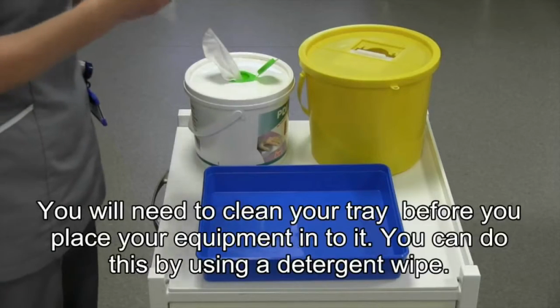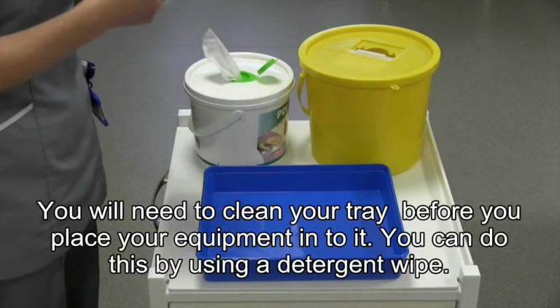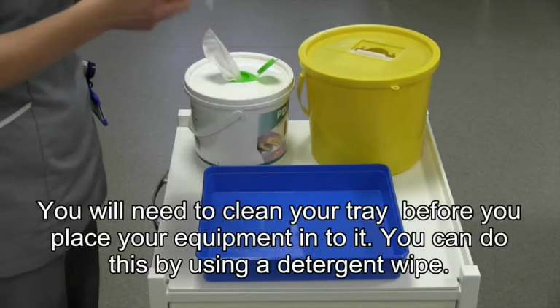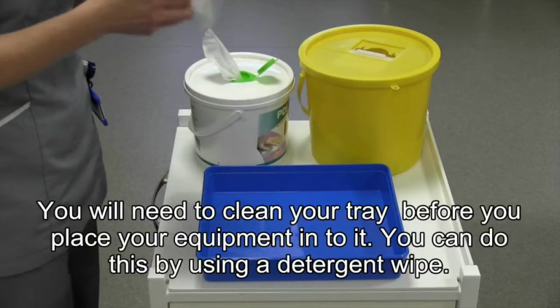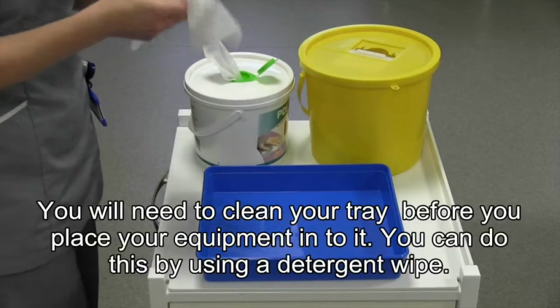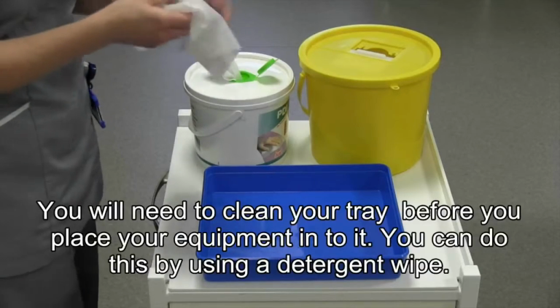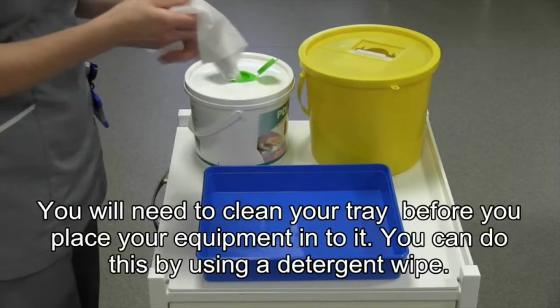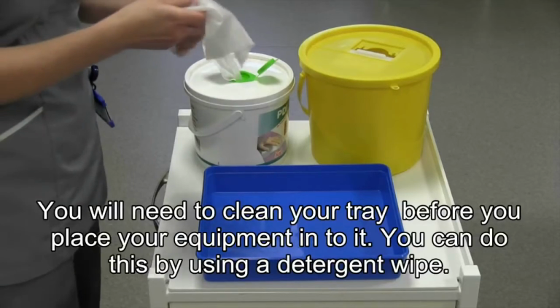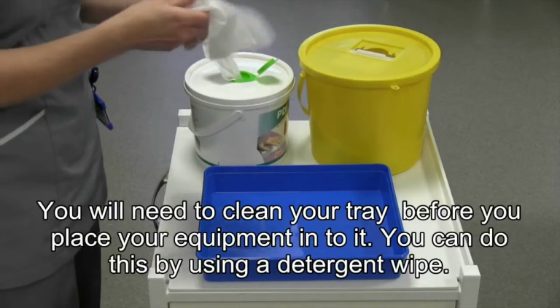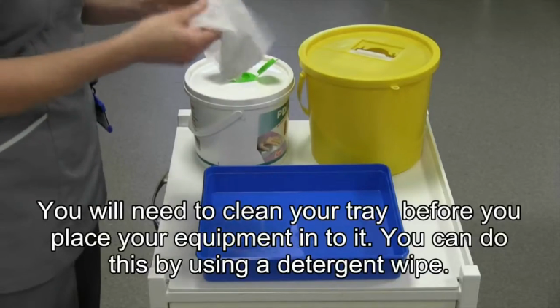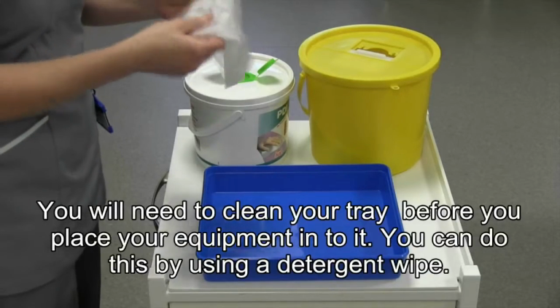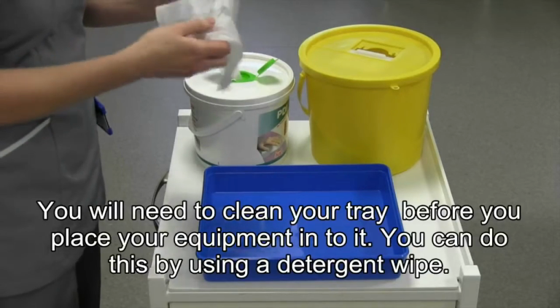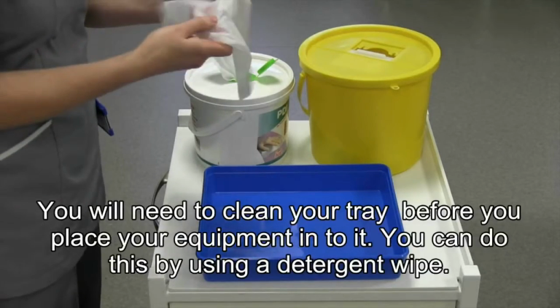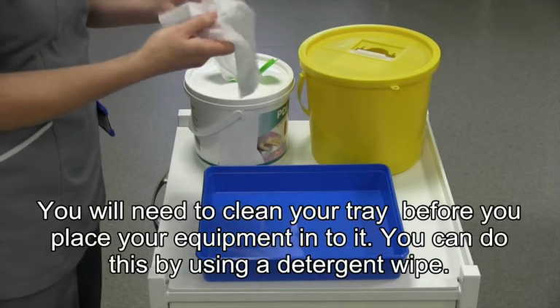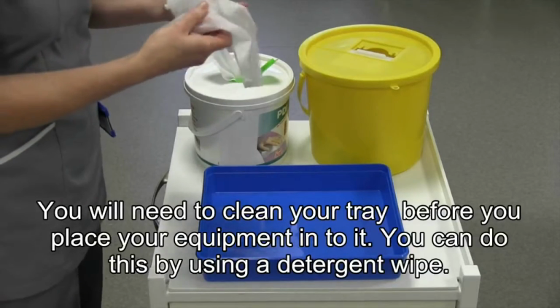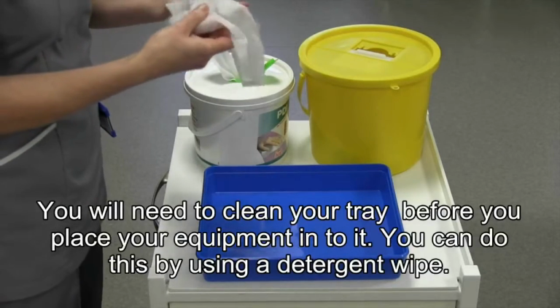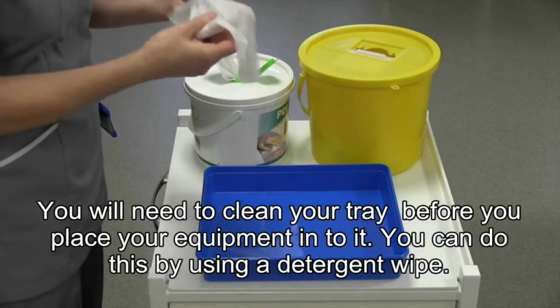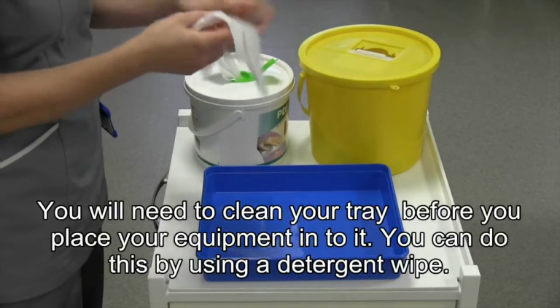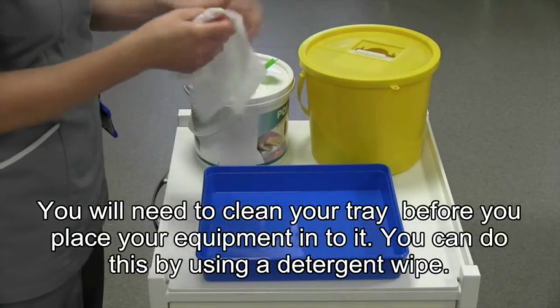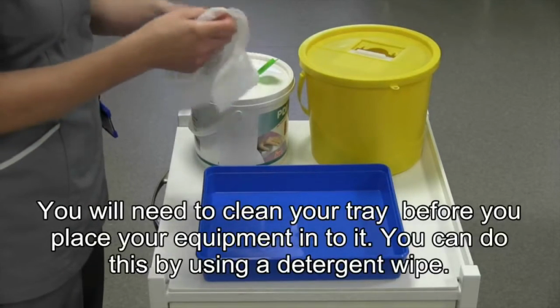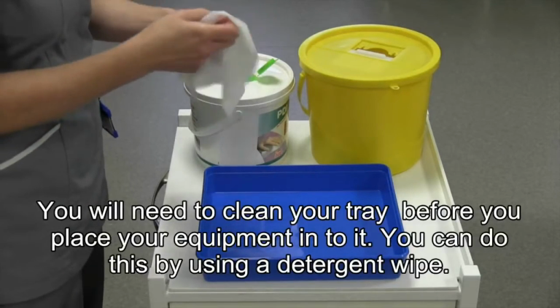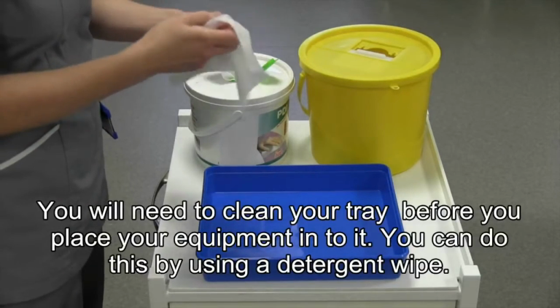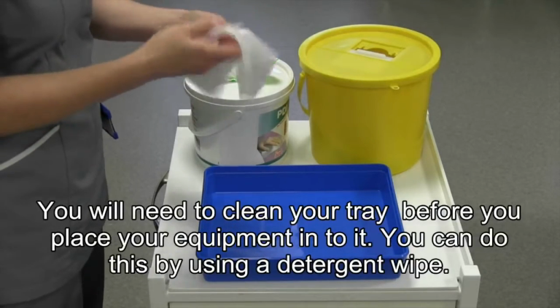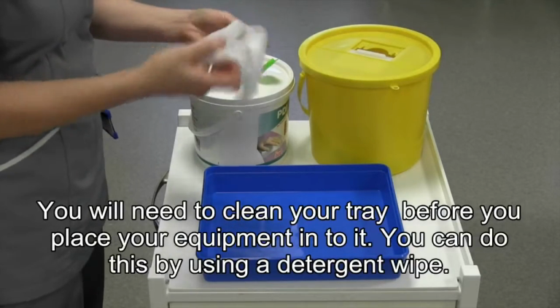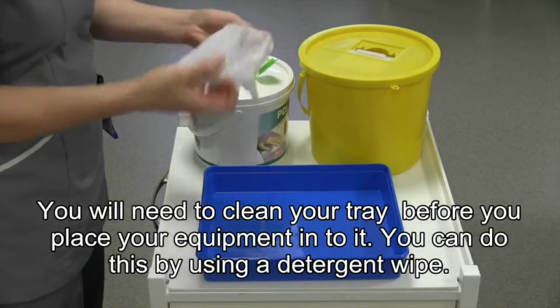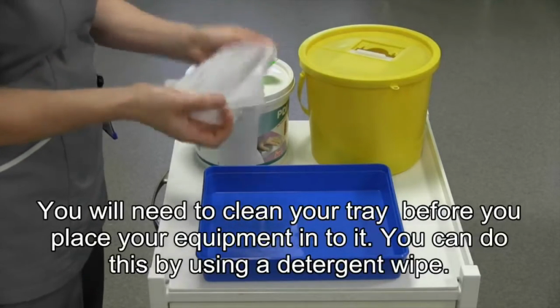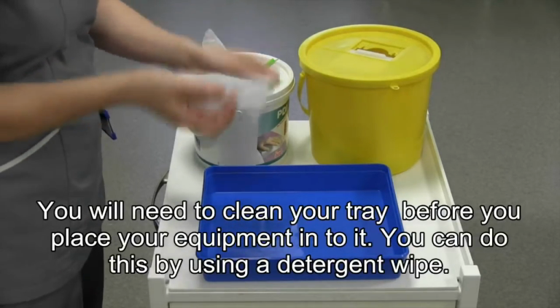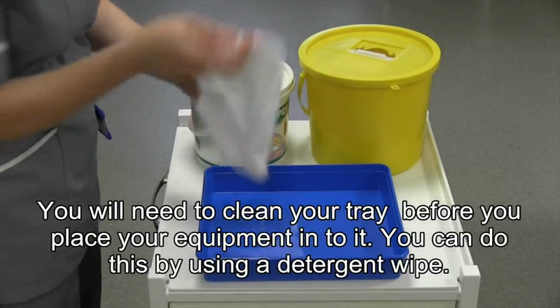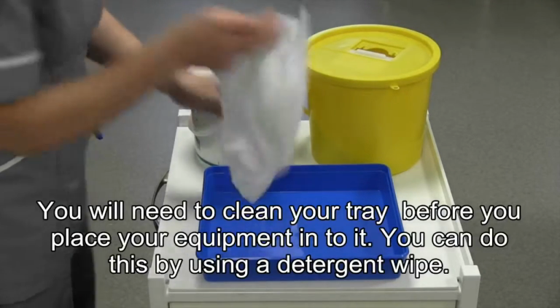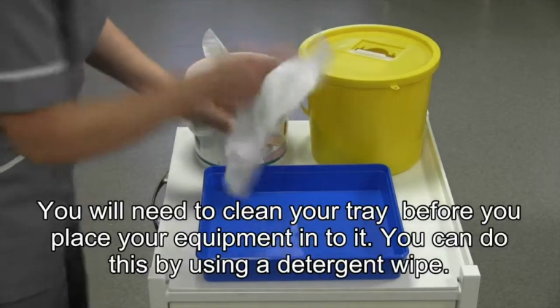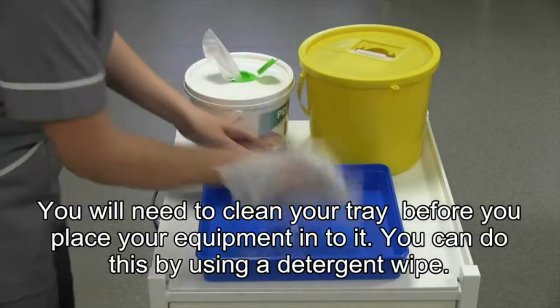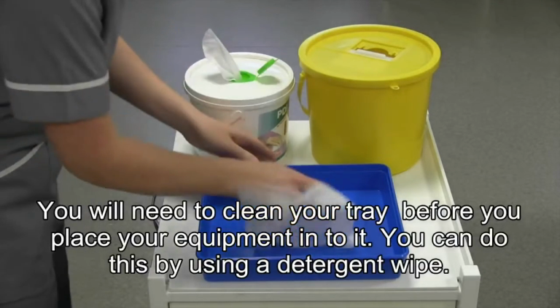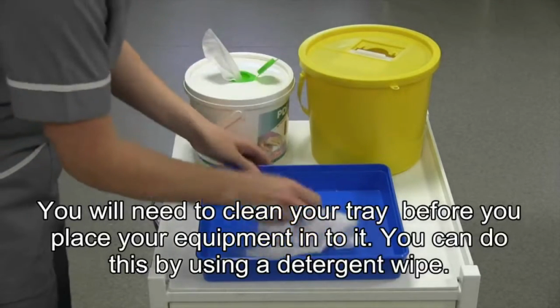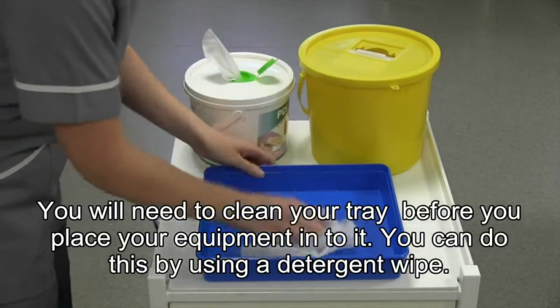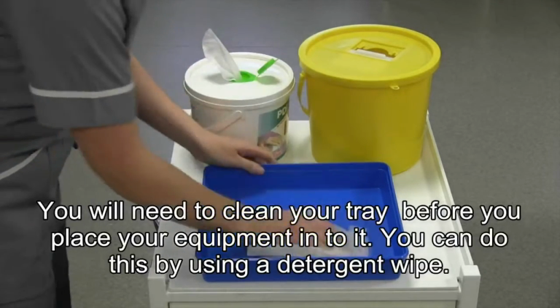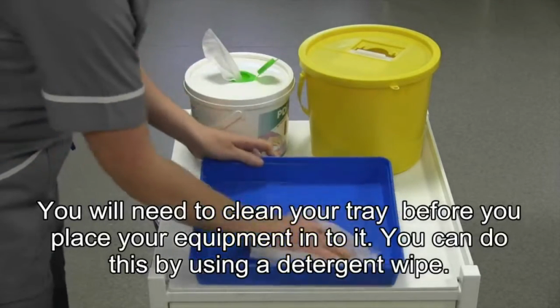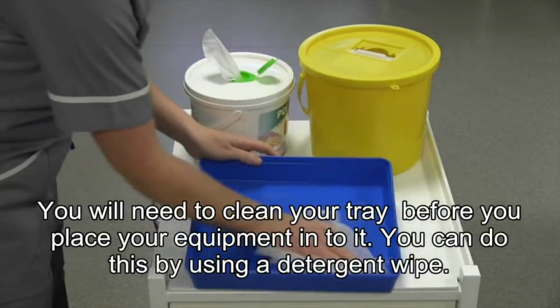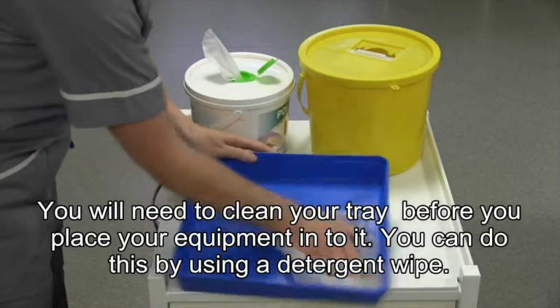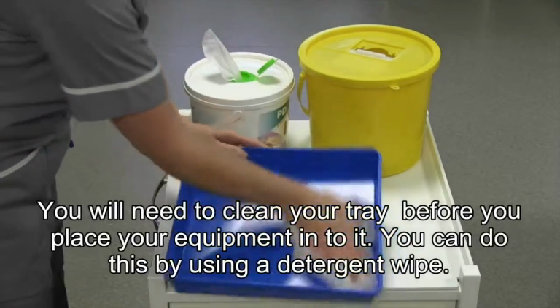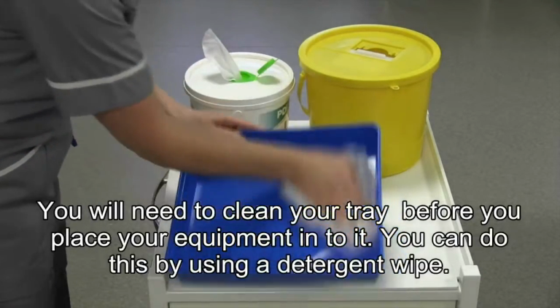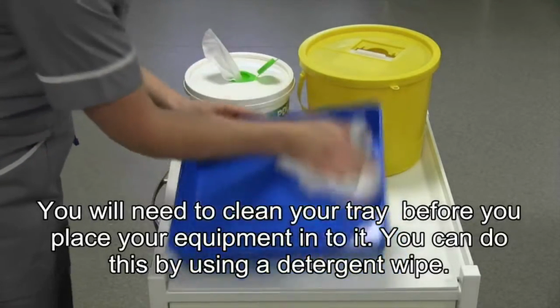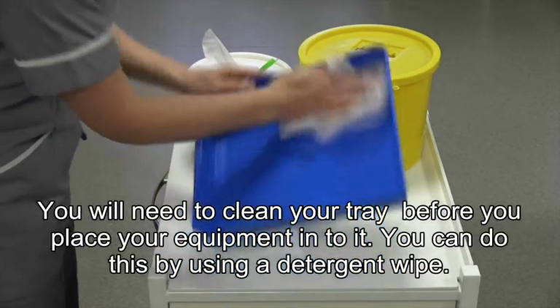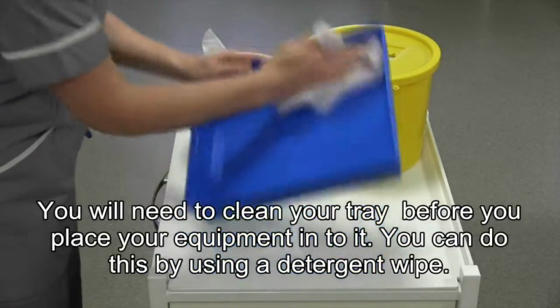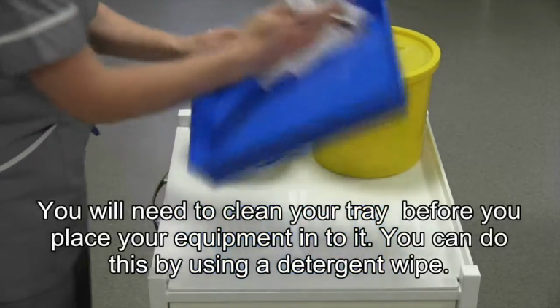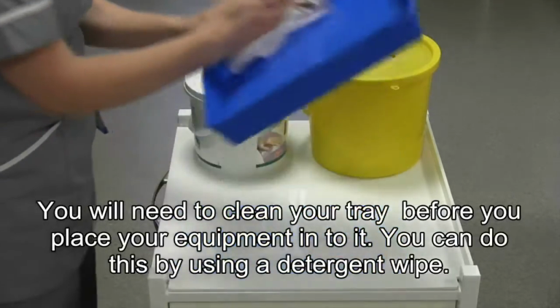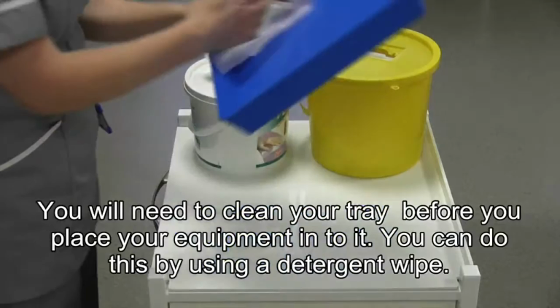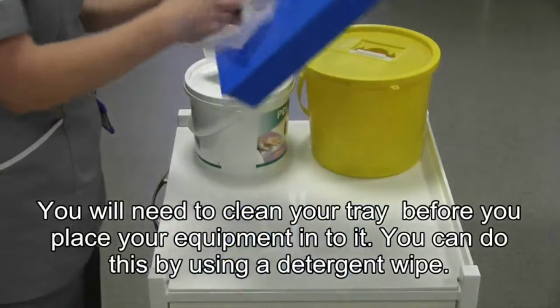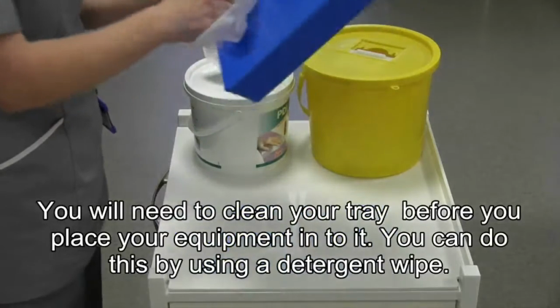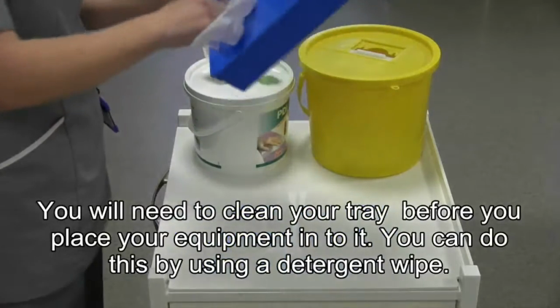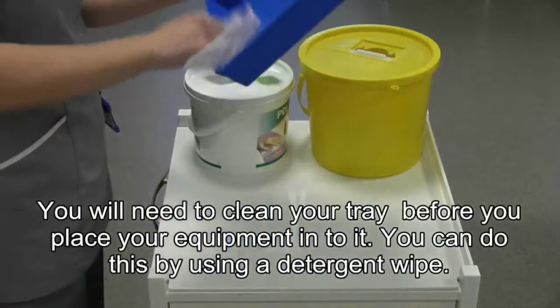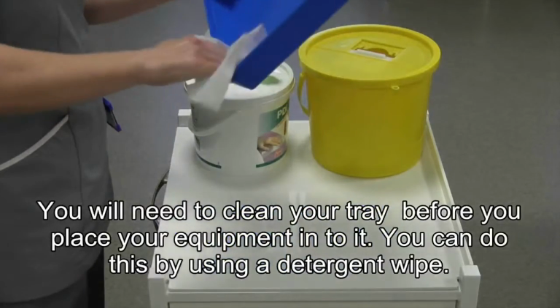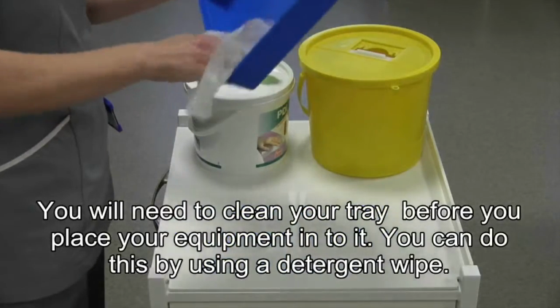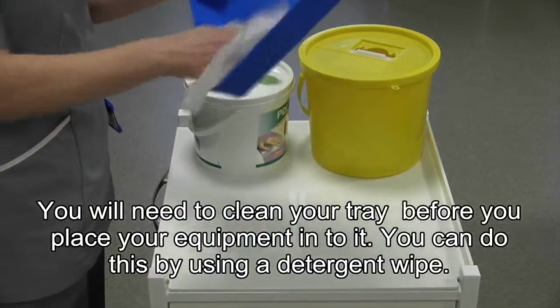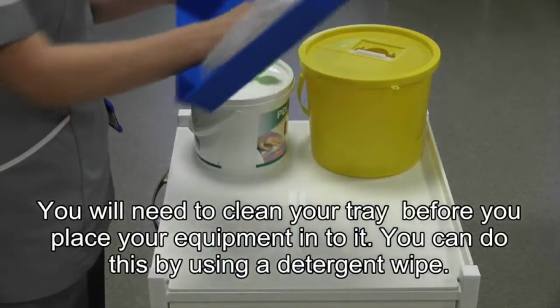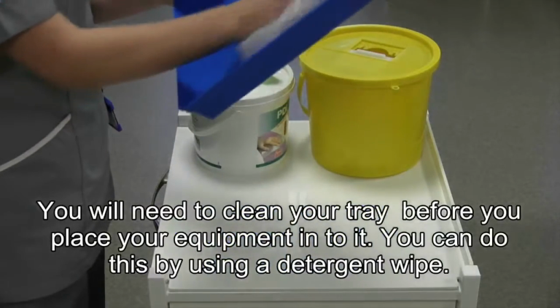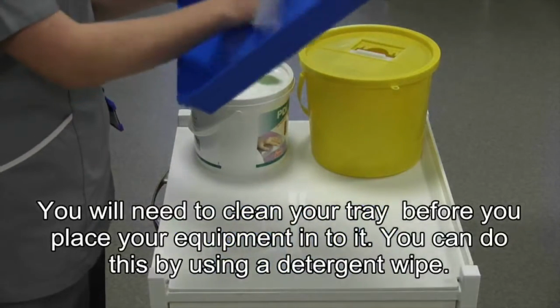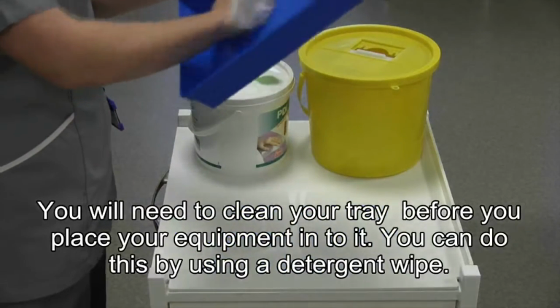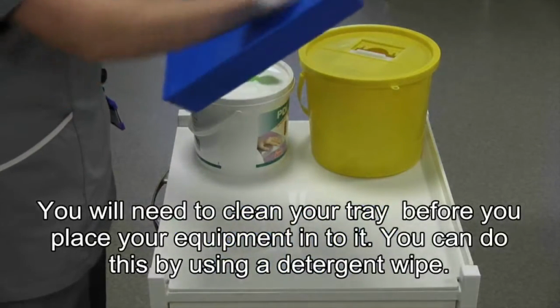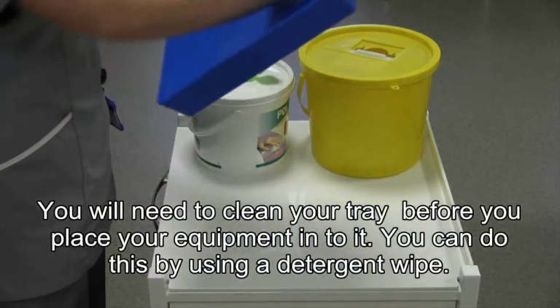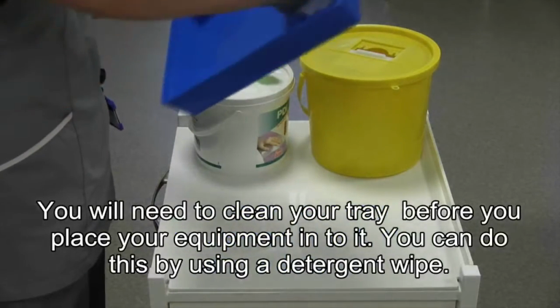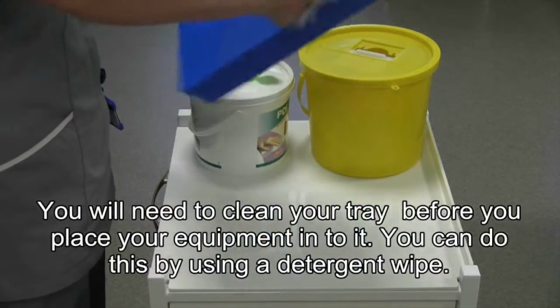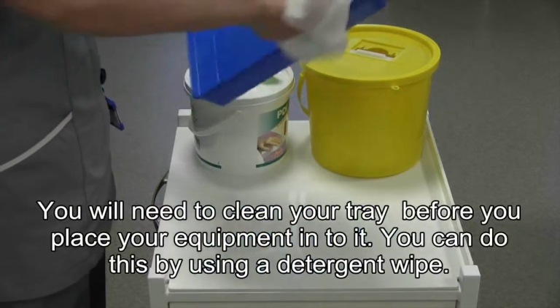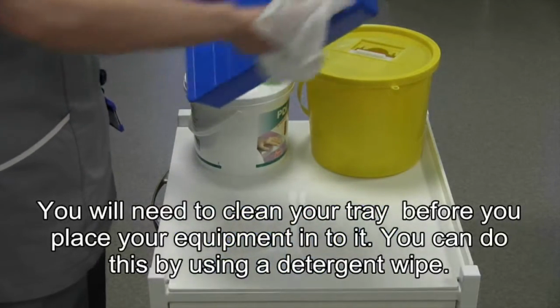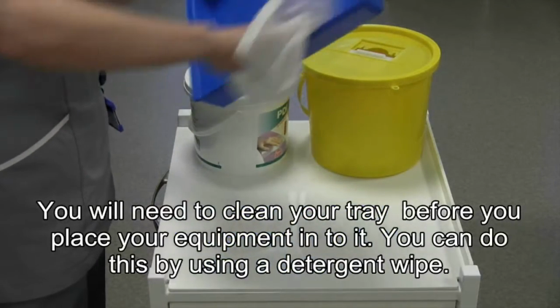You will need to clean your tray before you place your equipment into it. You can do this by using a detergent wipe.